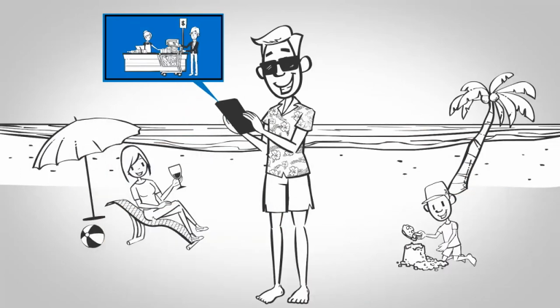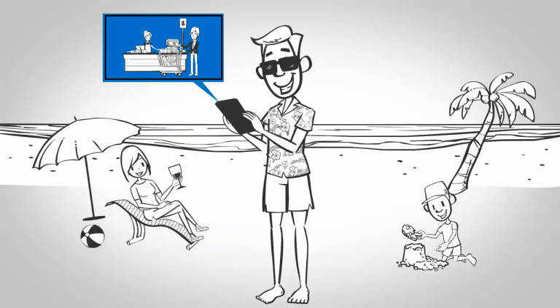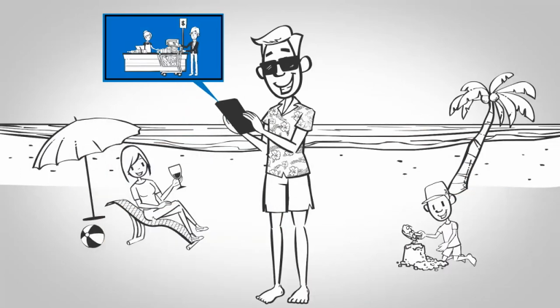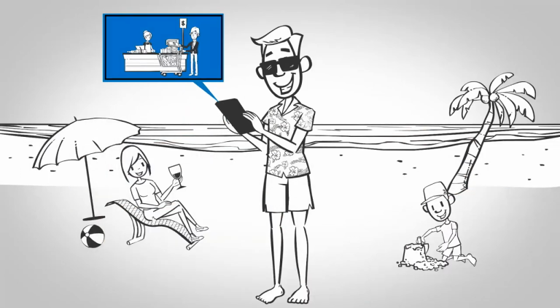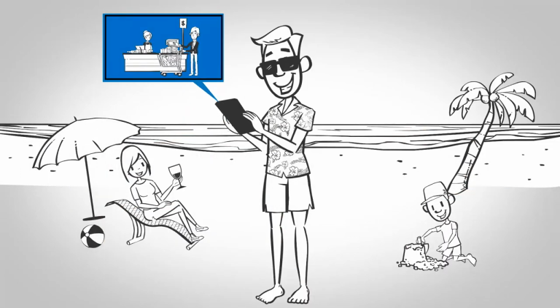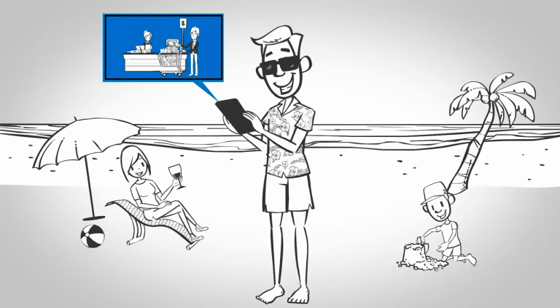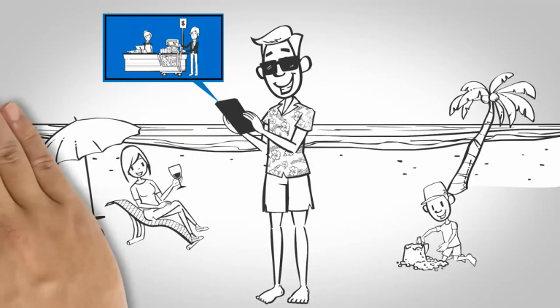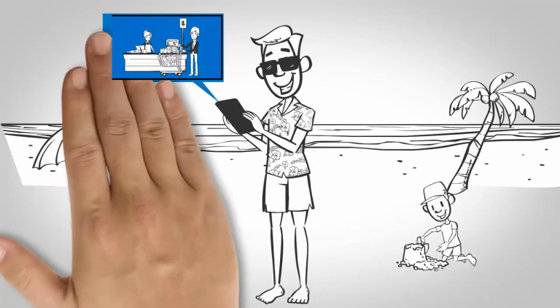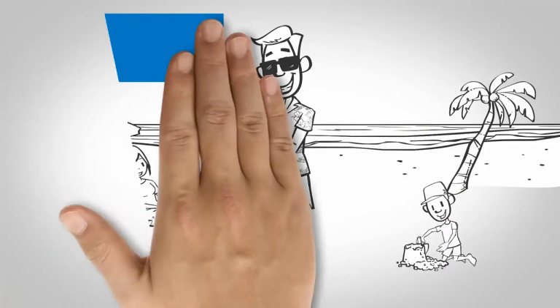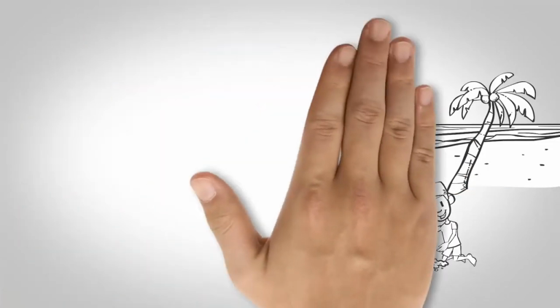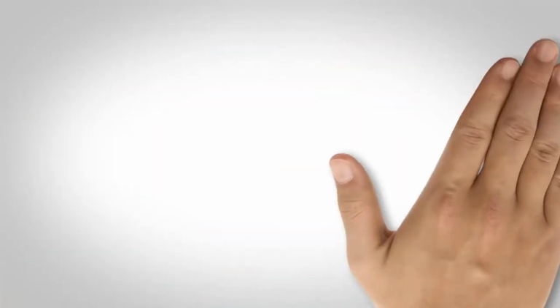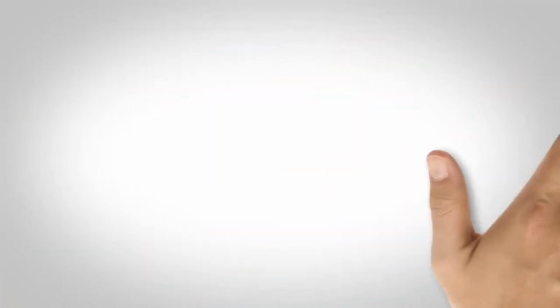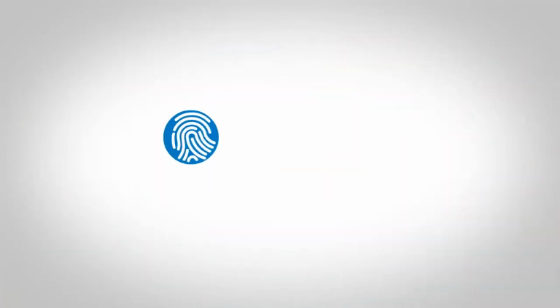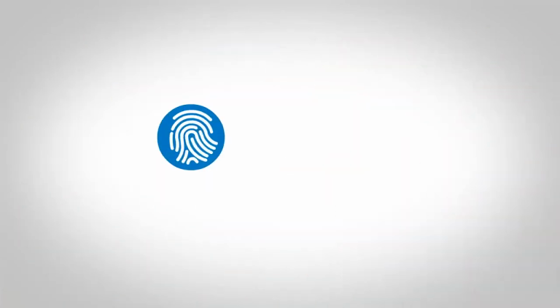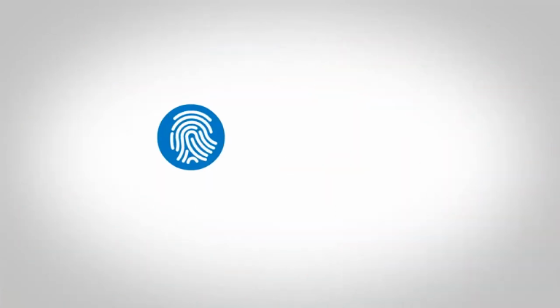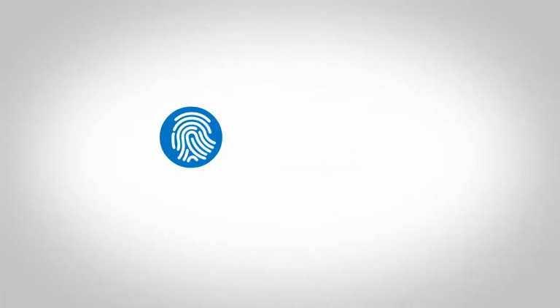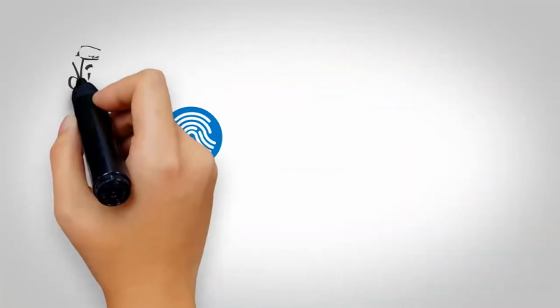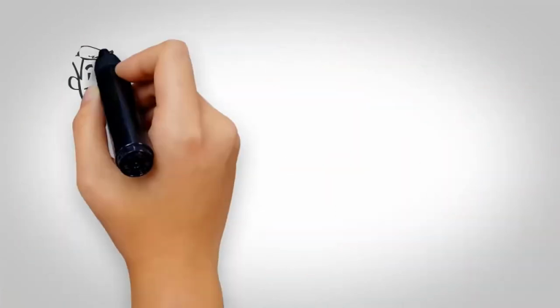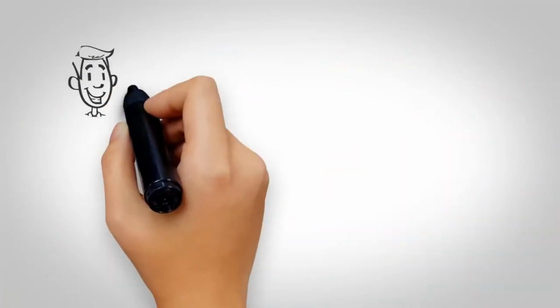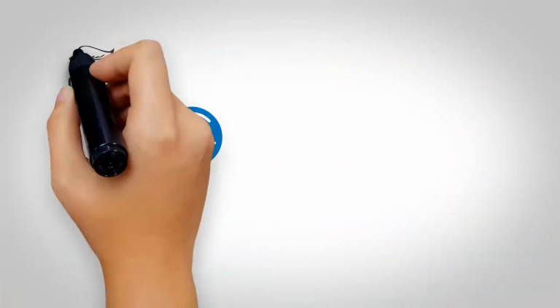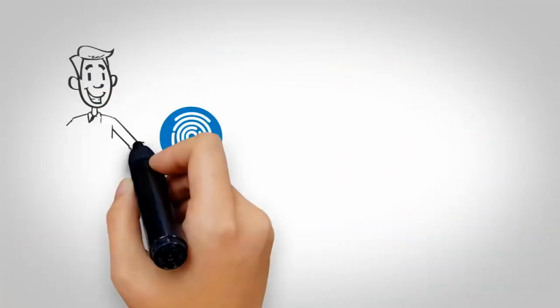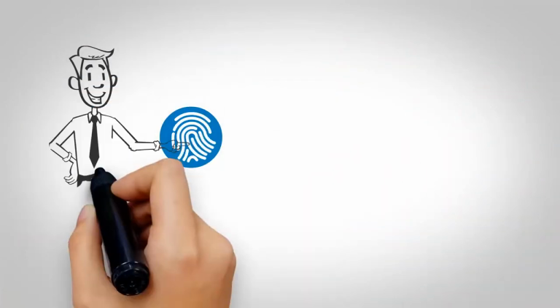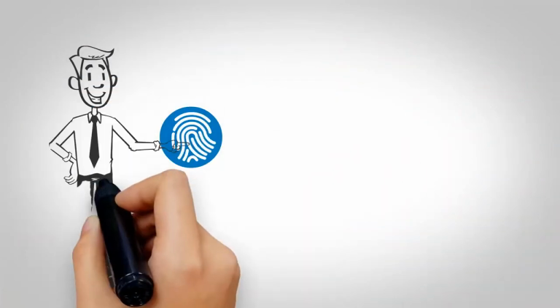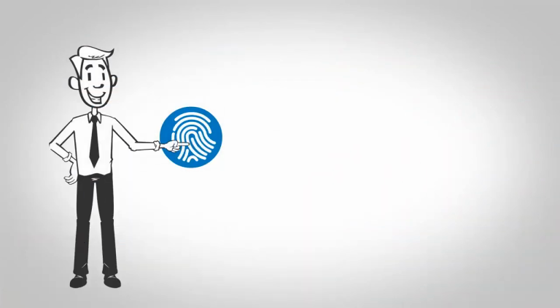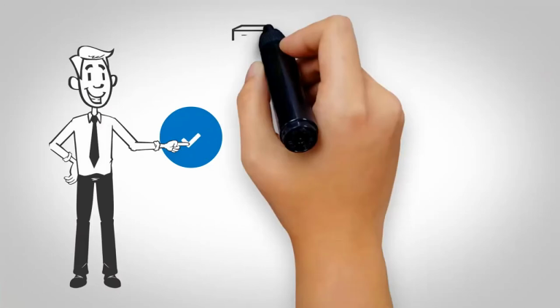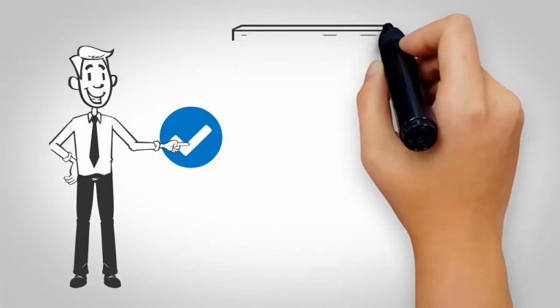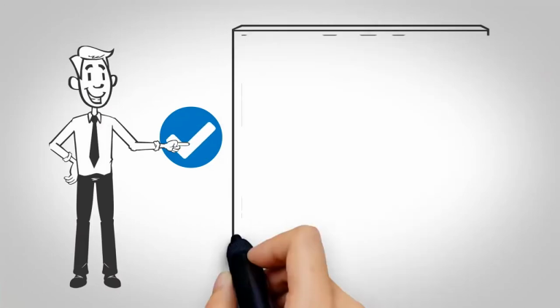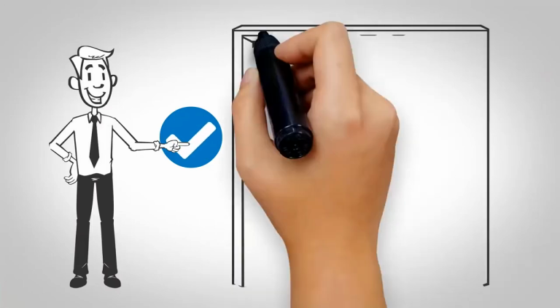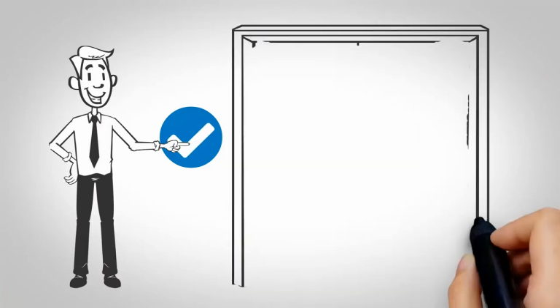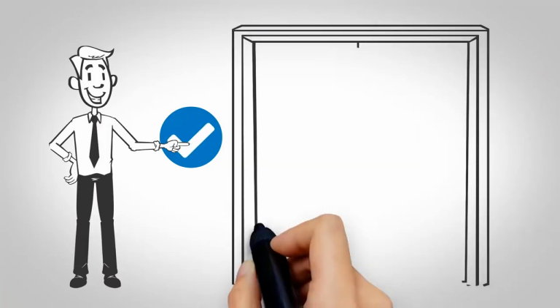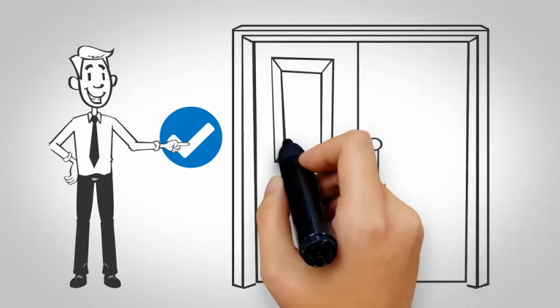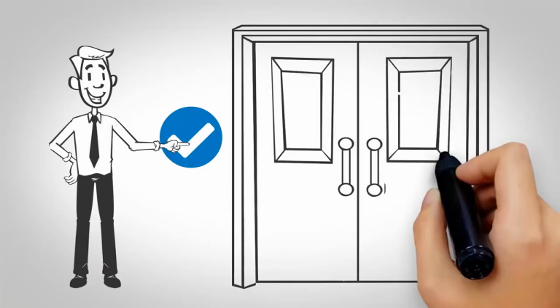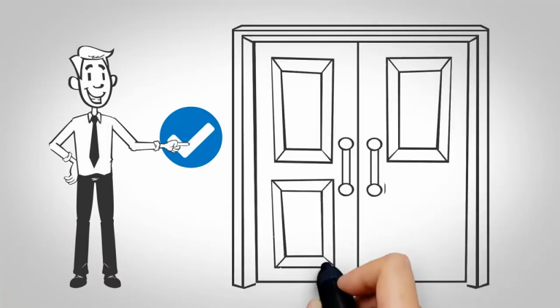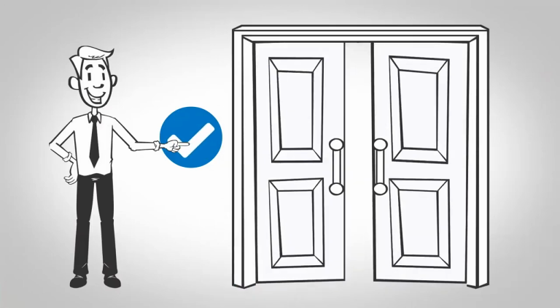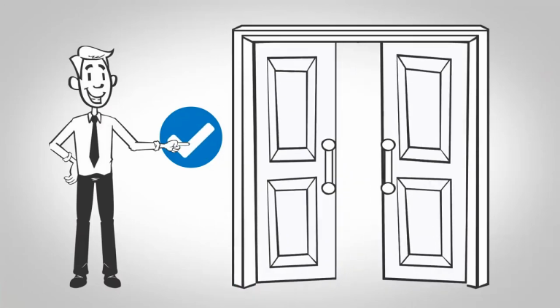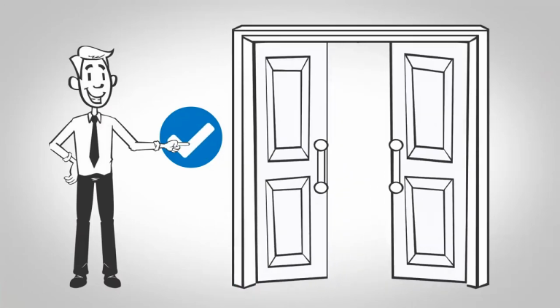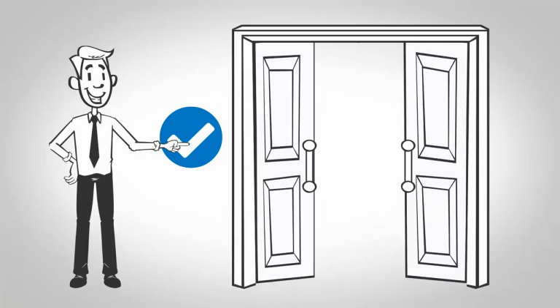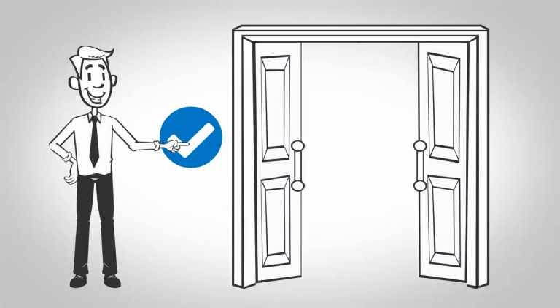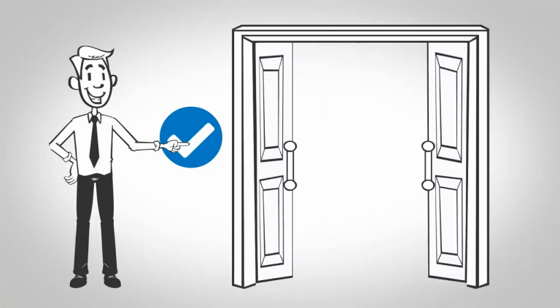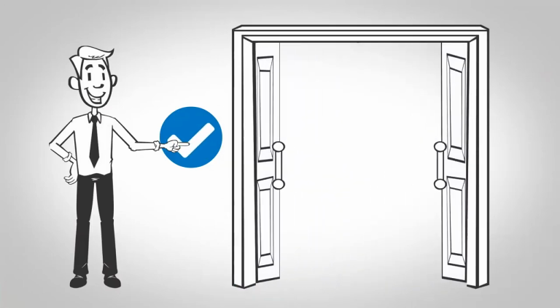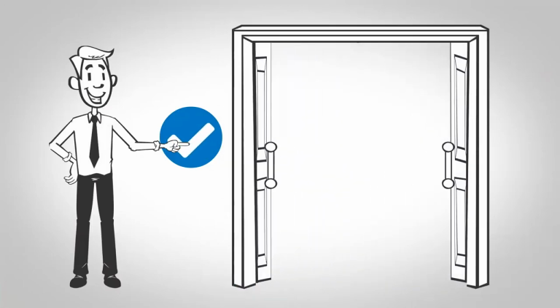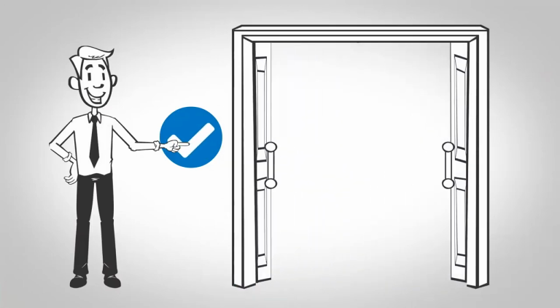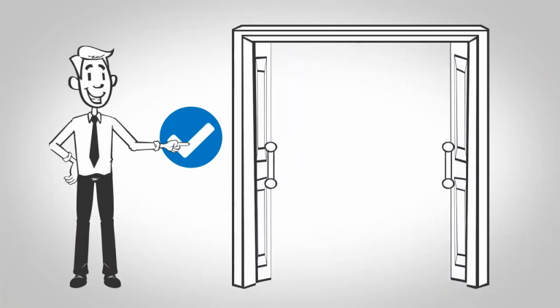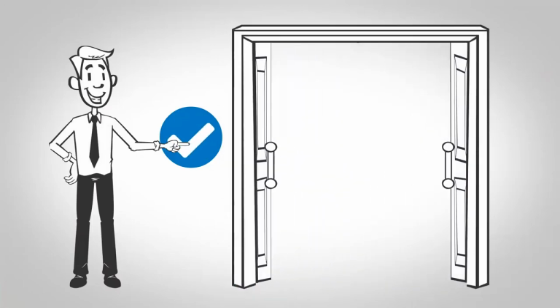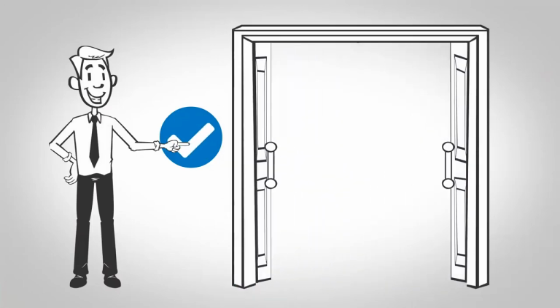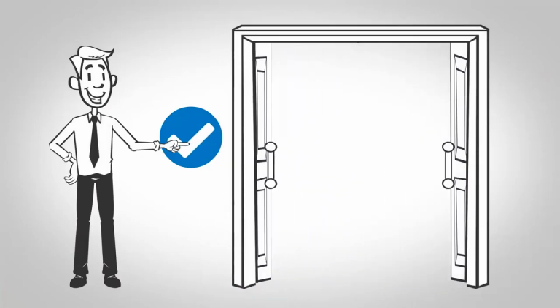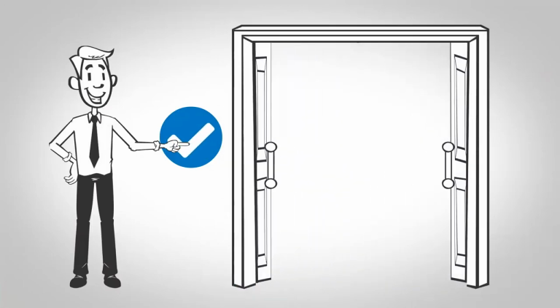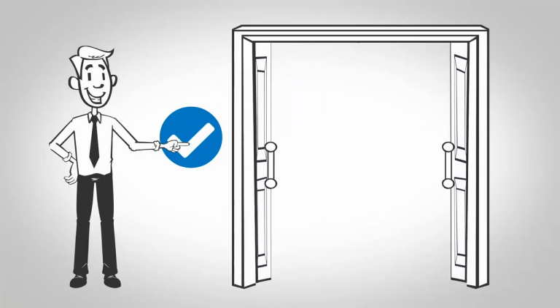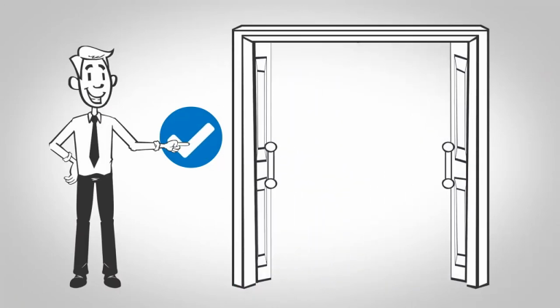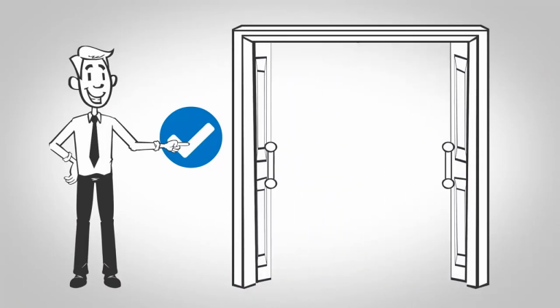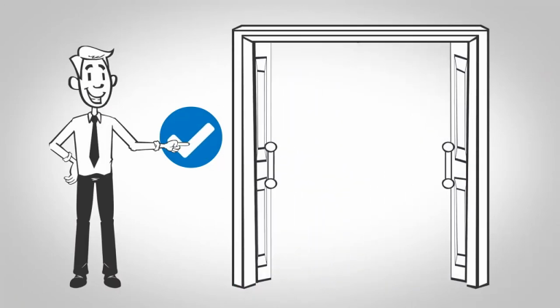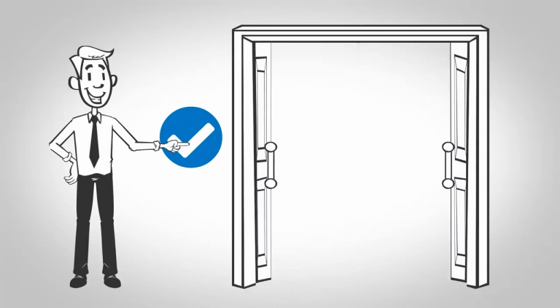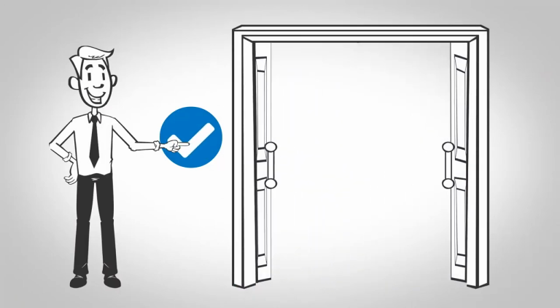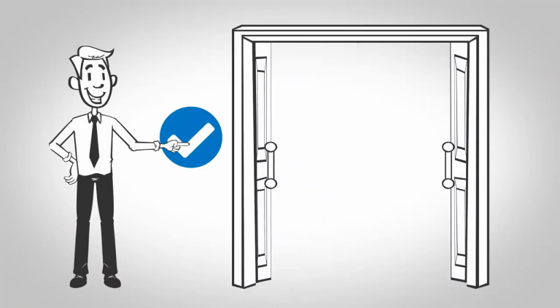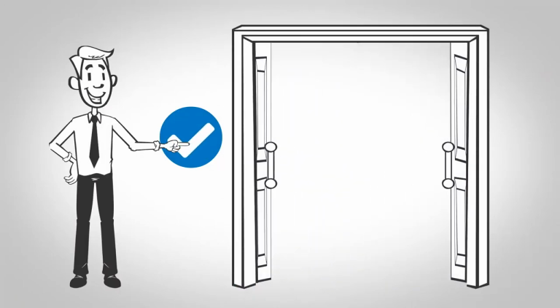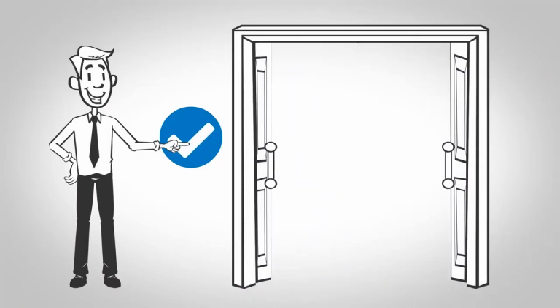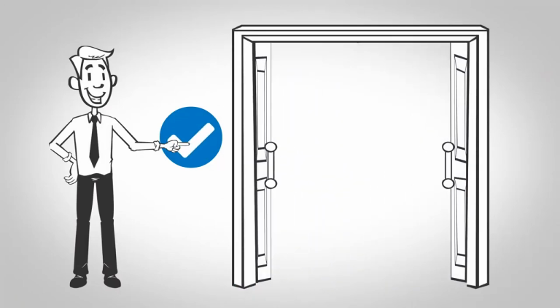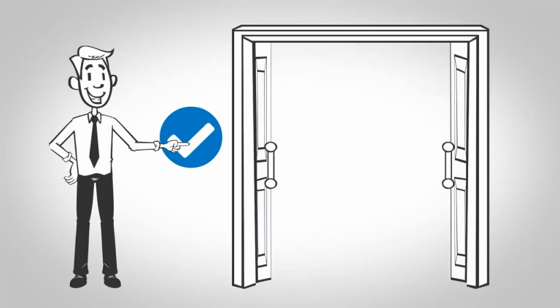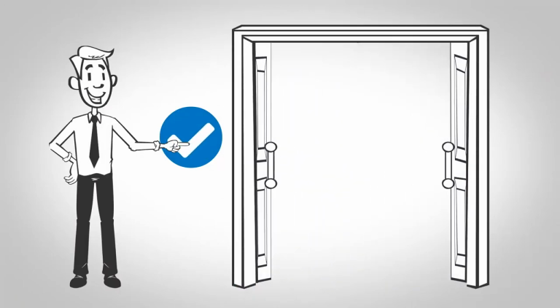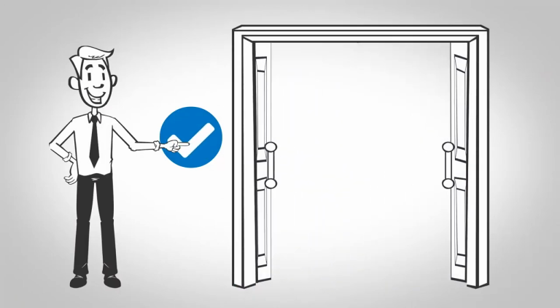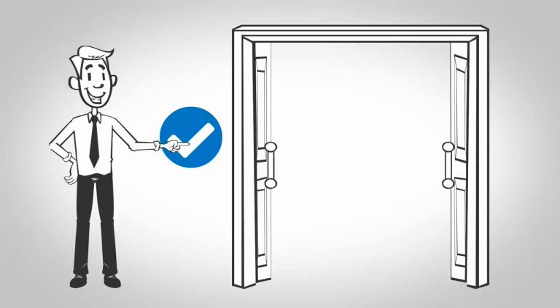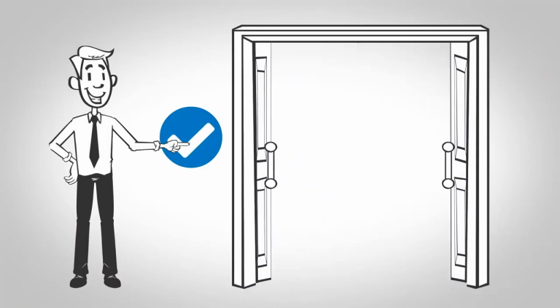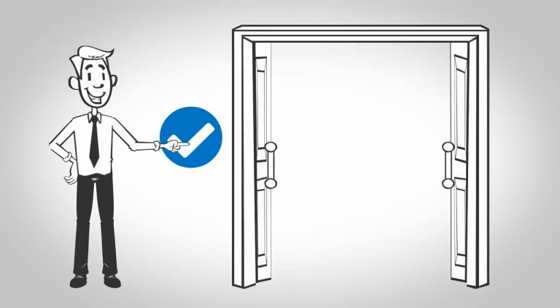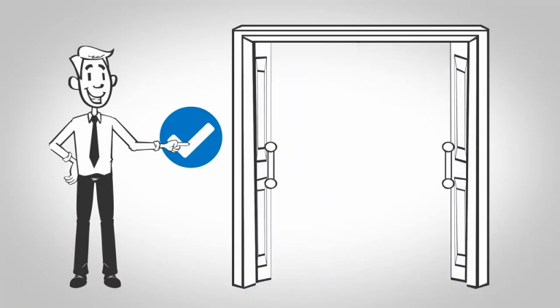The Brevo OnAir physical security platform also makes it easy to lock and unlock doors with the touch of a button.